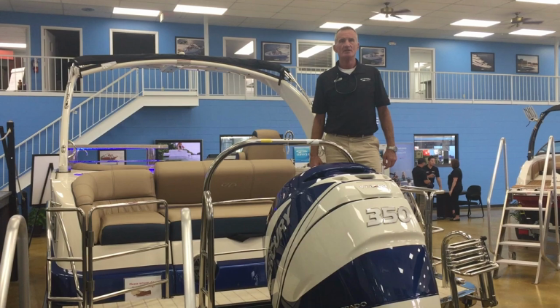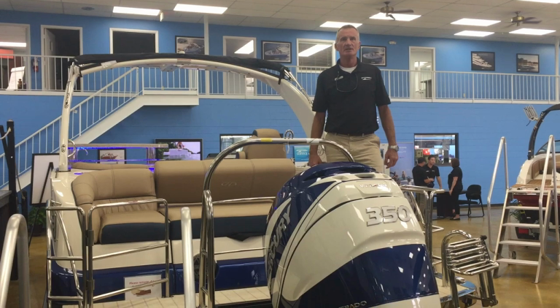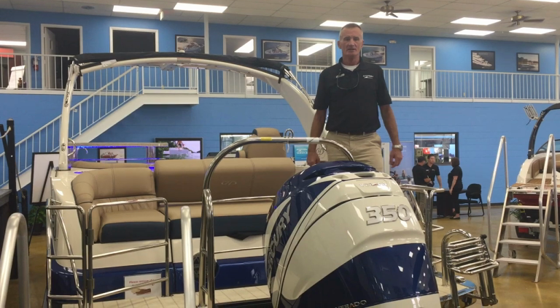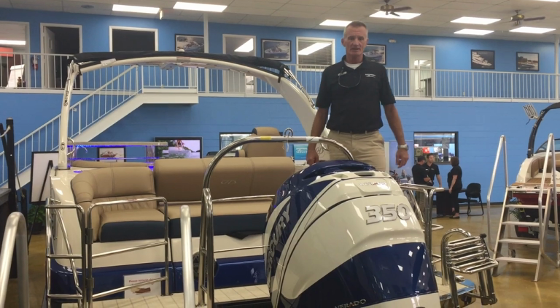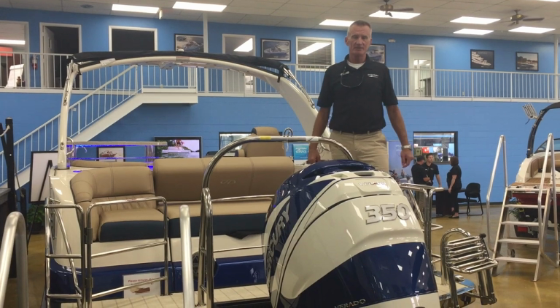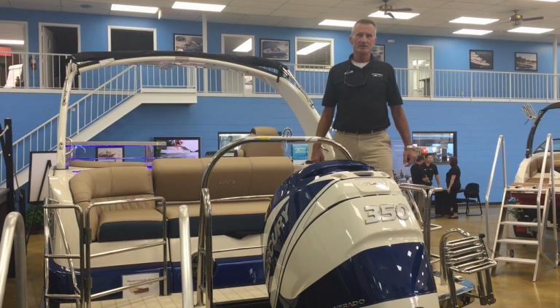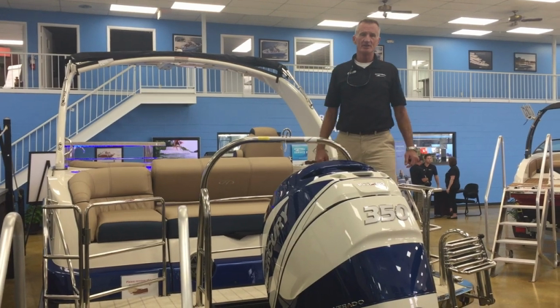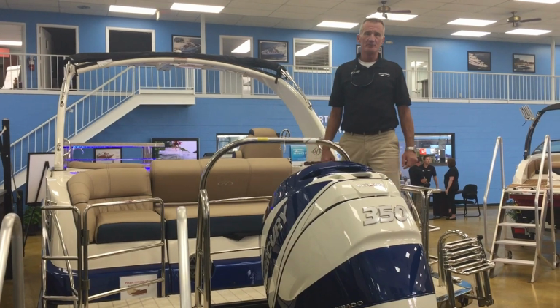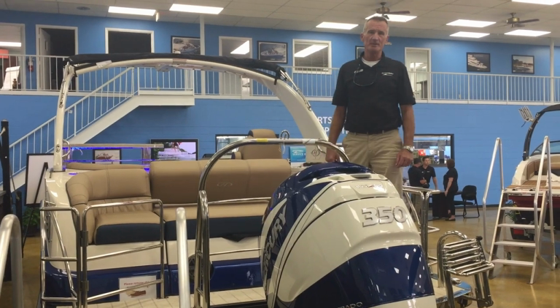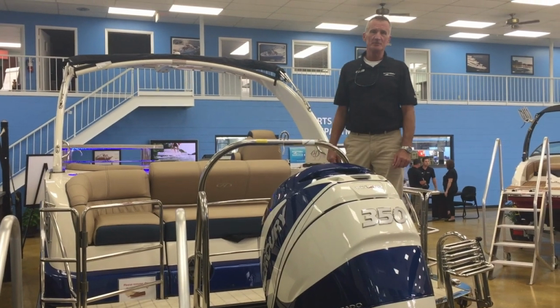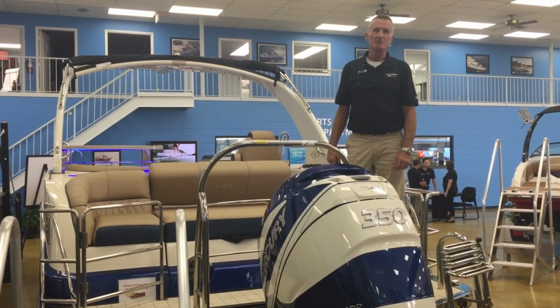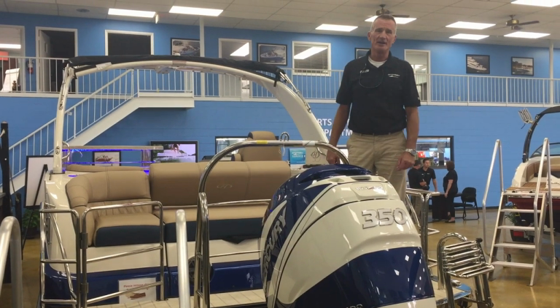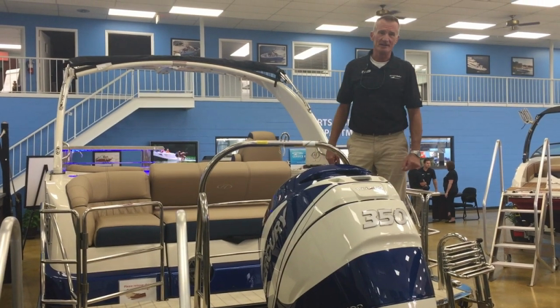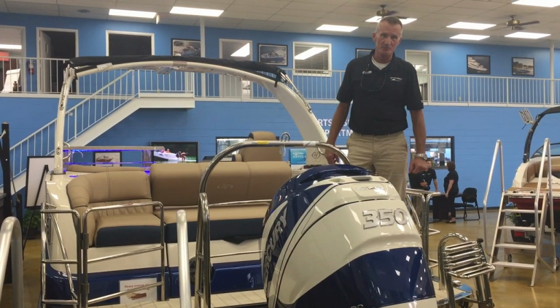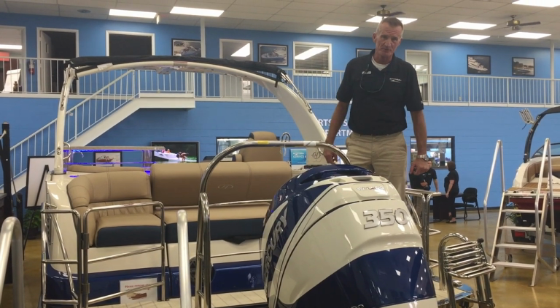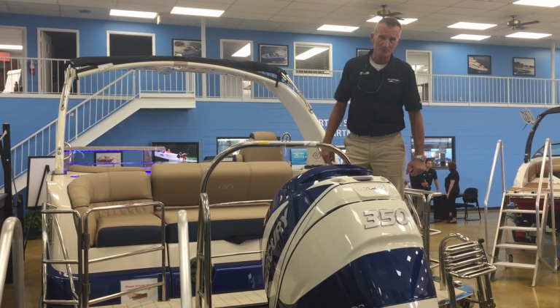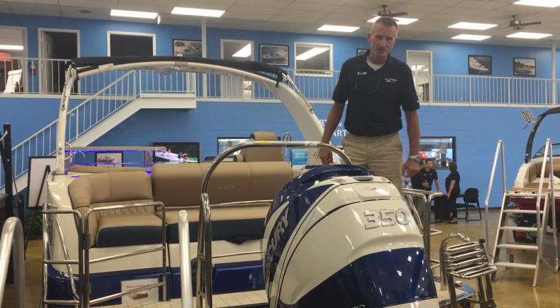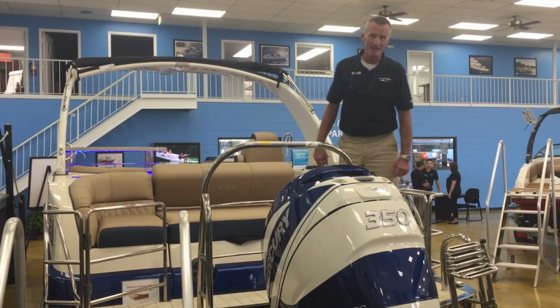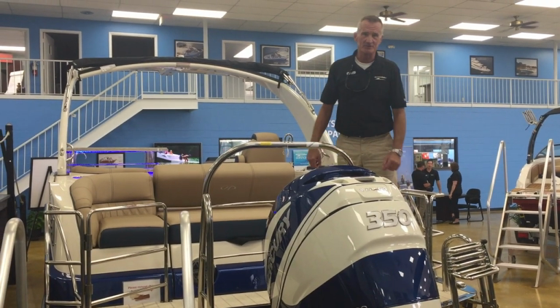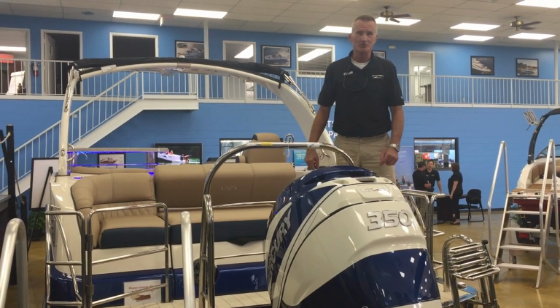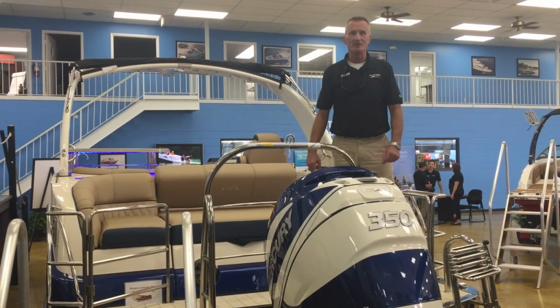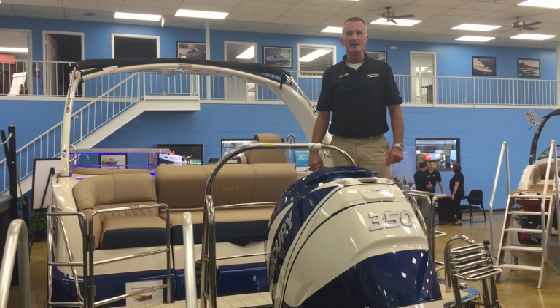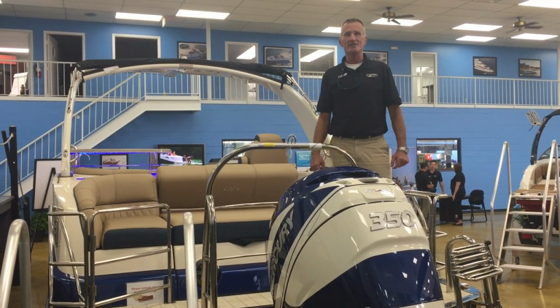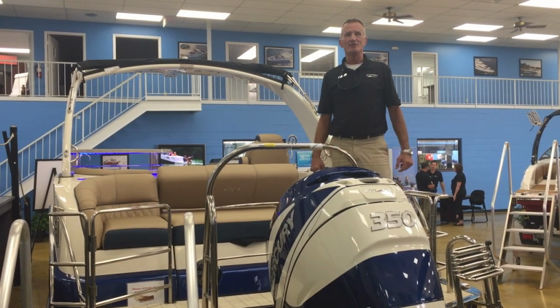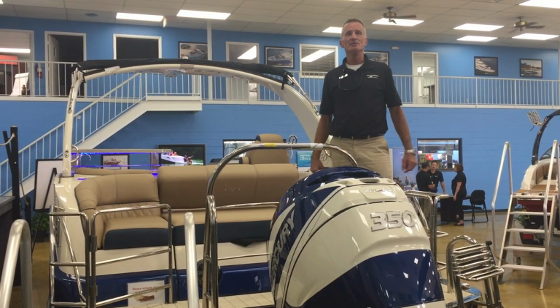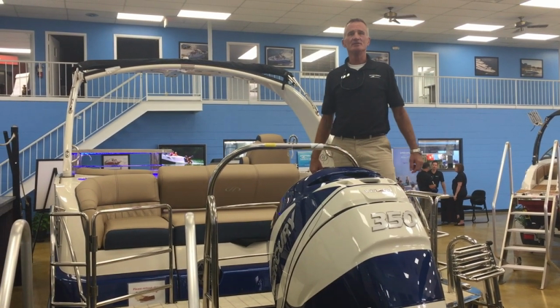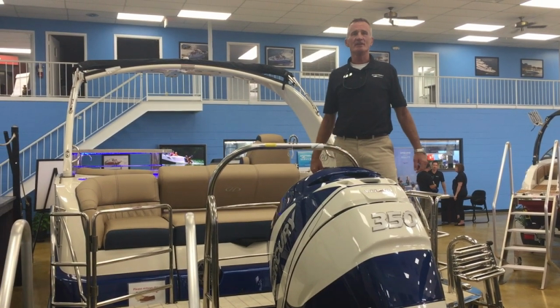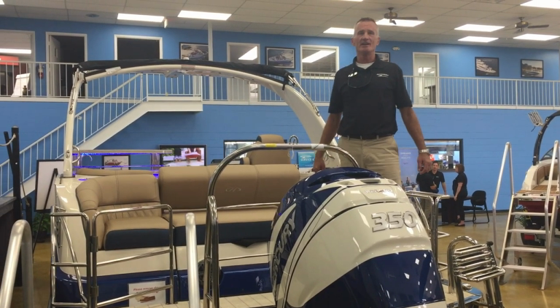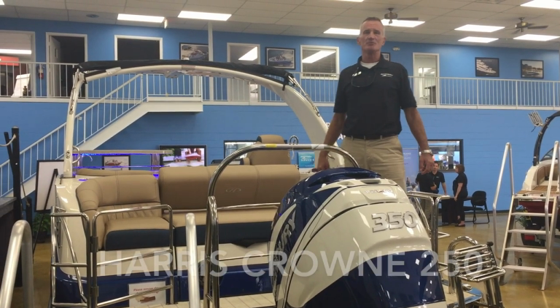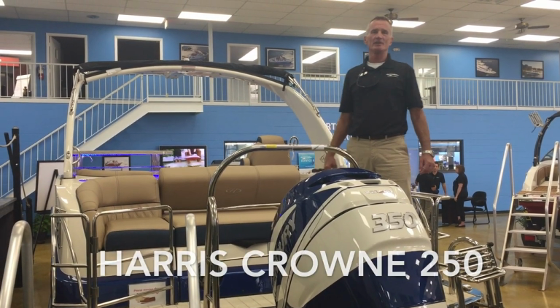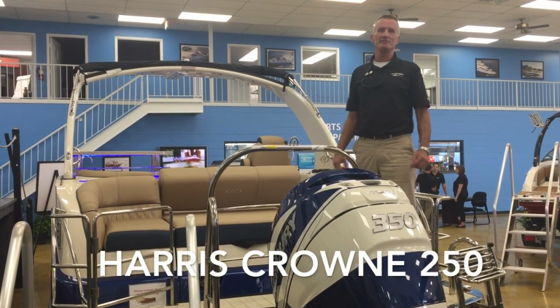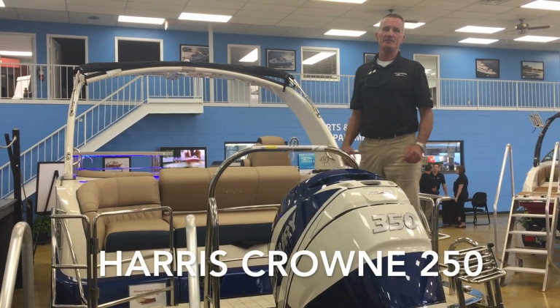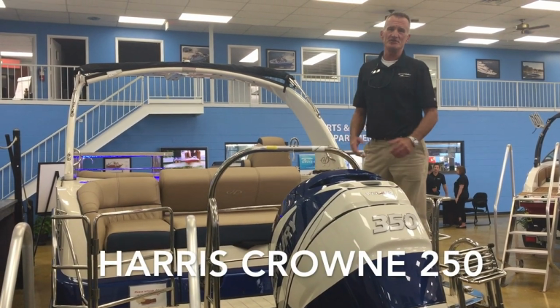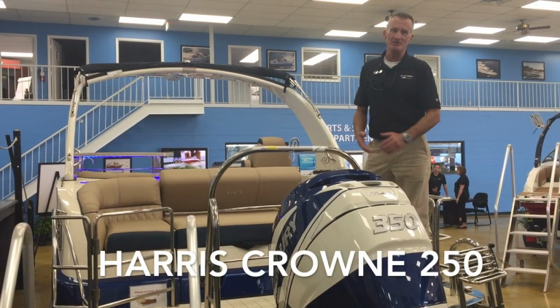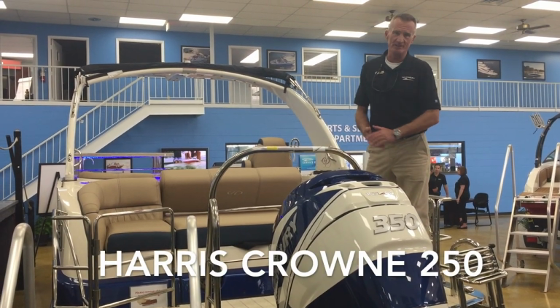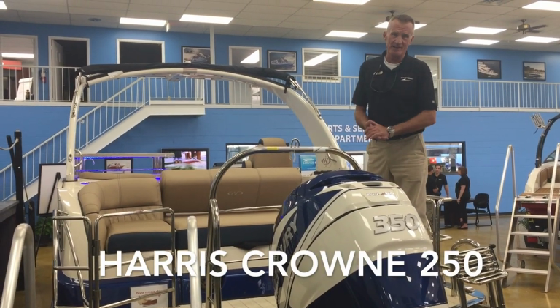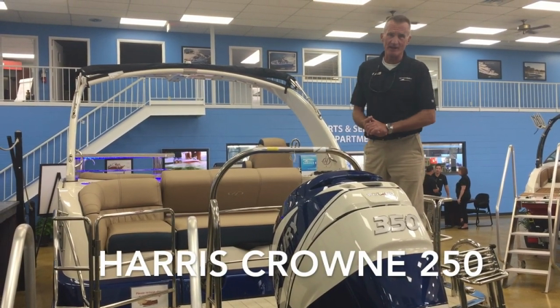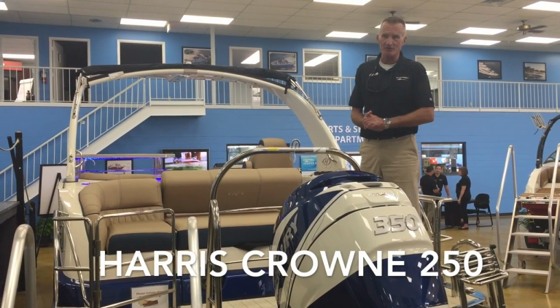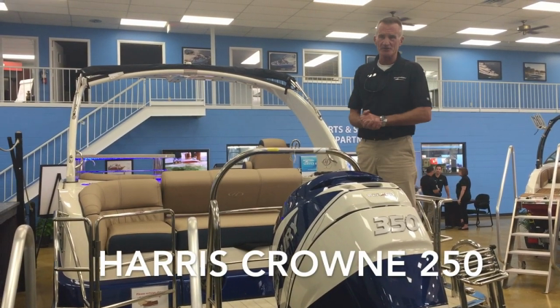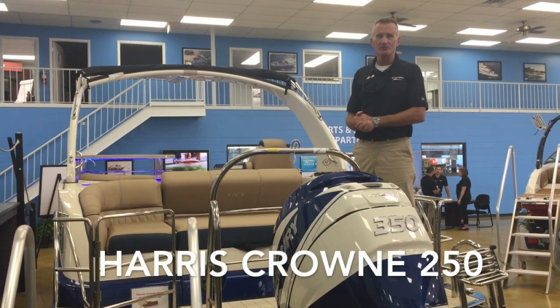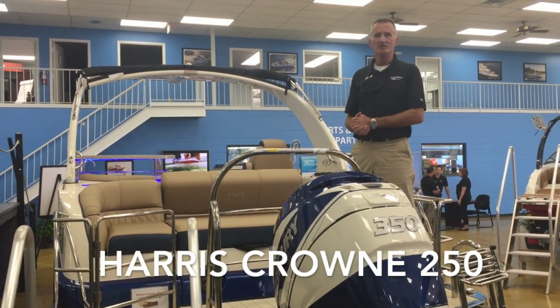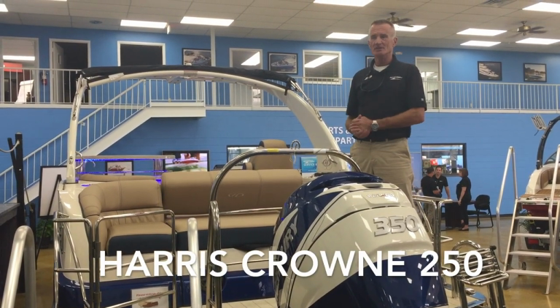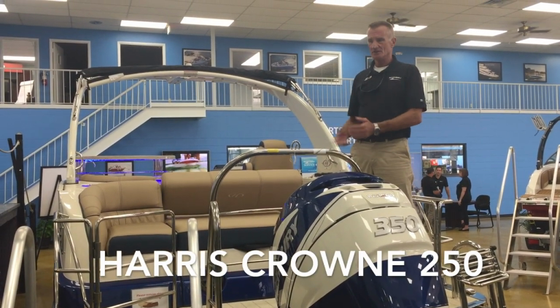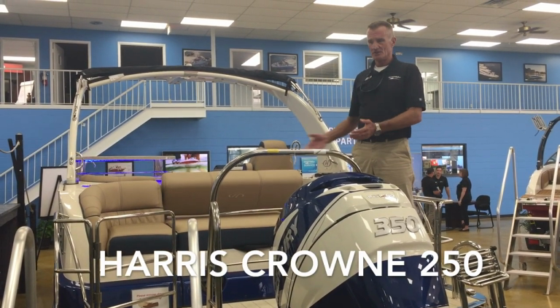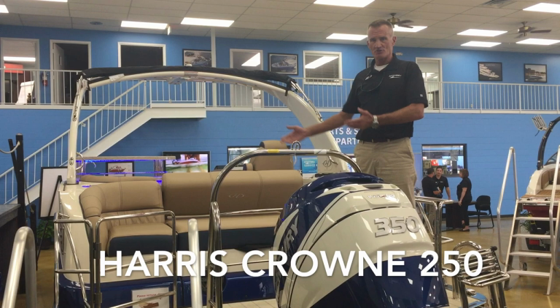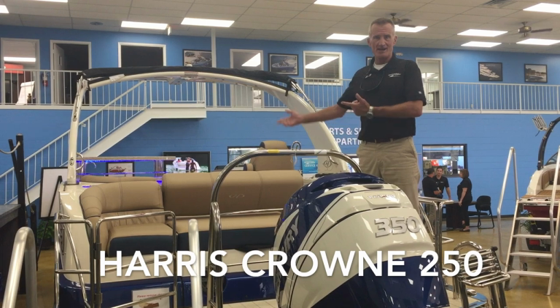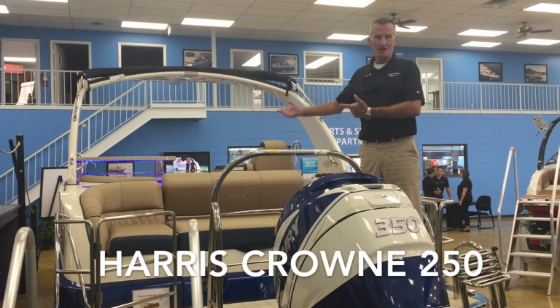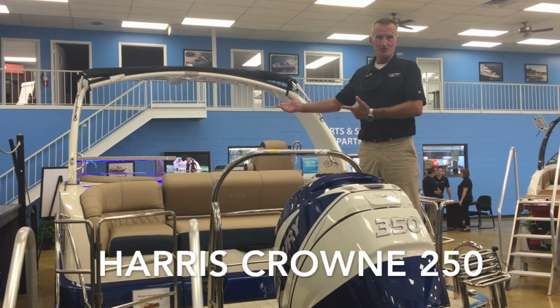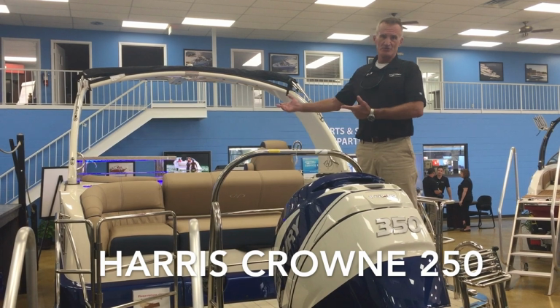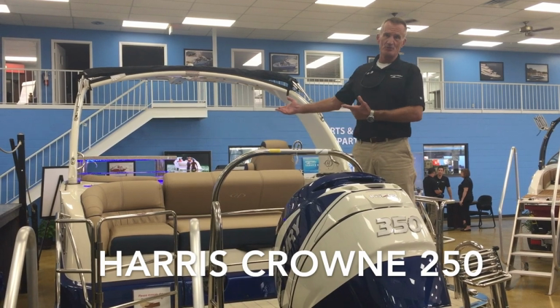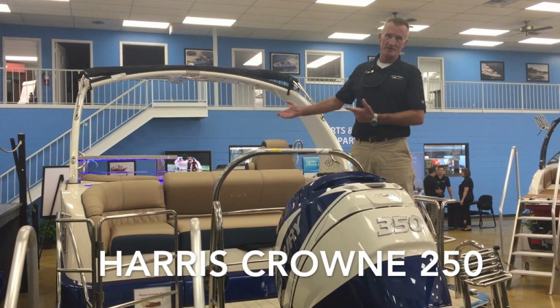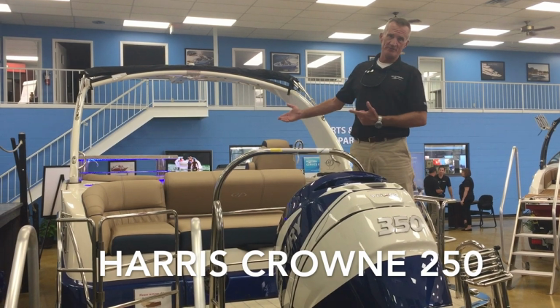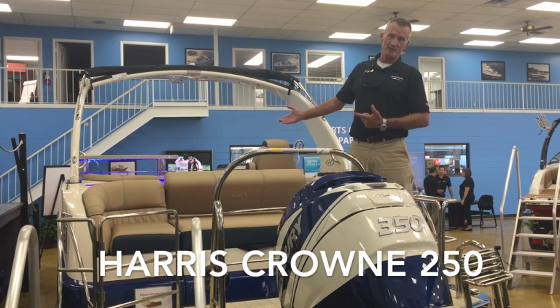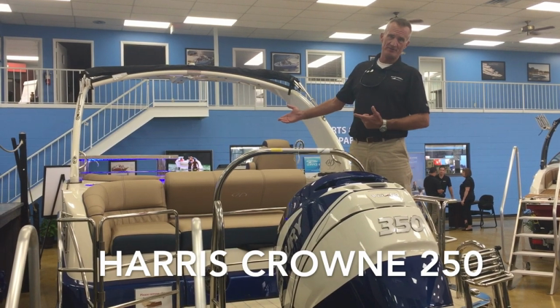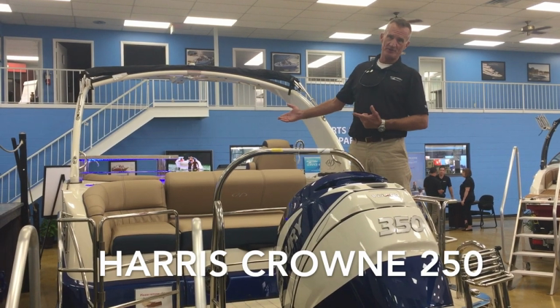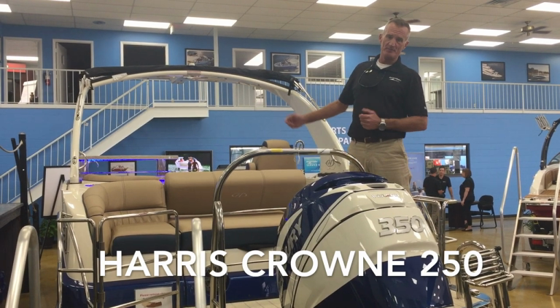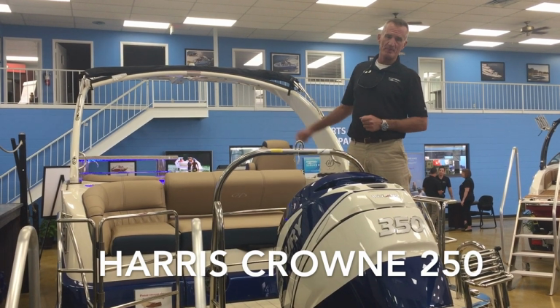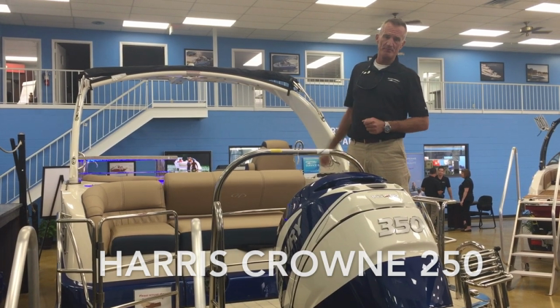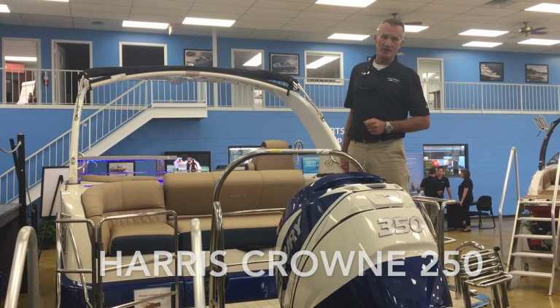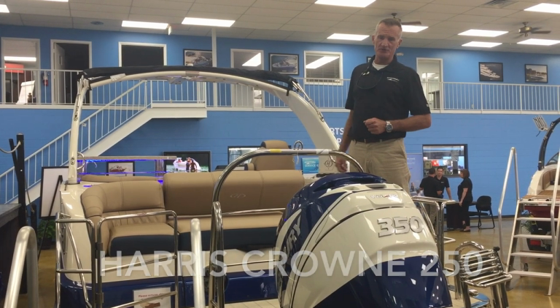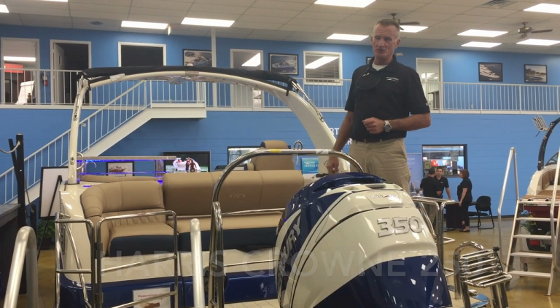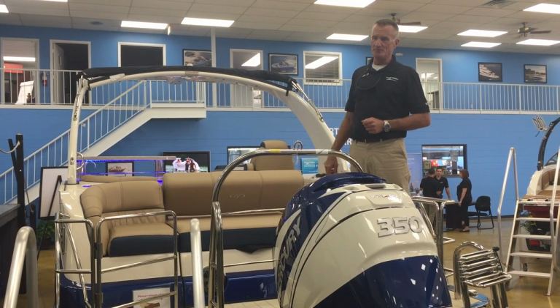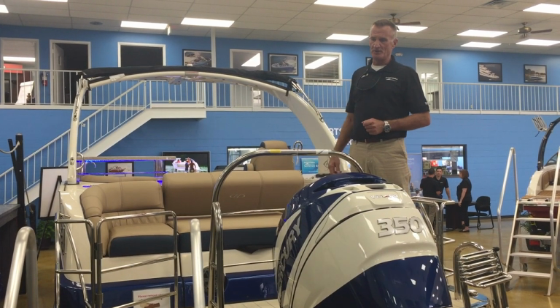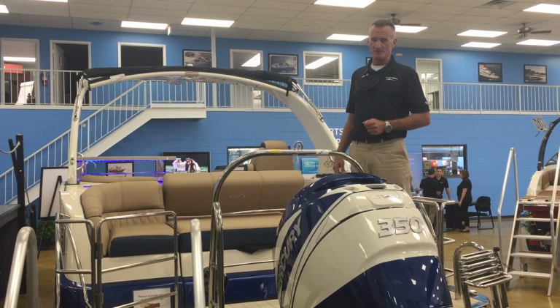Good afternoon. My name is Mike. I'm with MarineMax Orlando. Today we're going to feature the Harris Crown 25-foot pontoon boat.